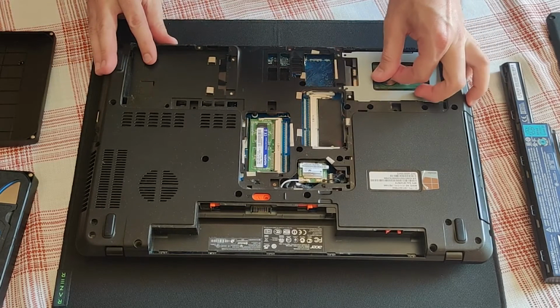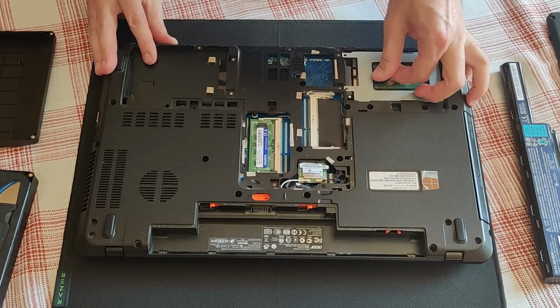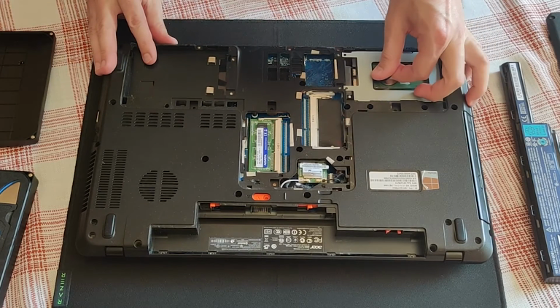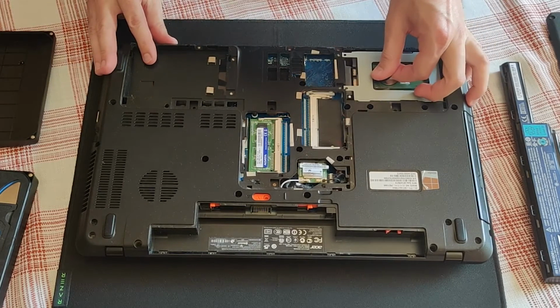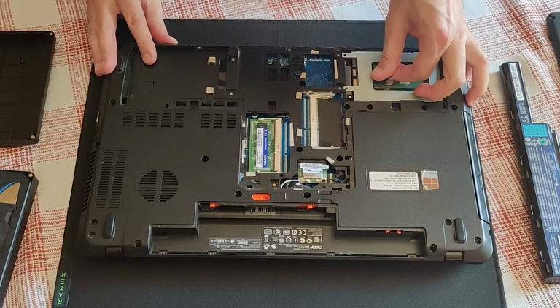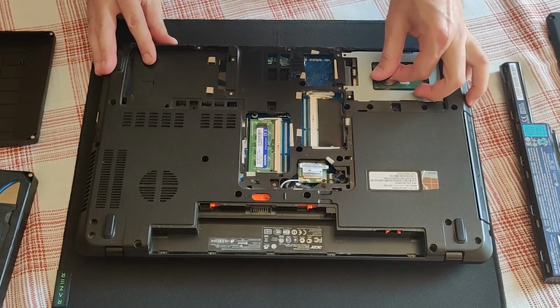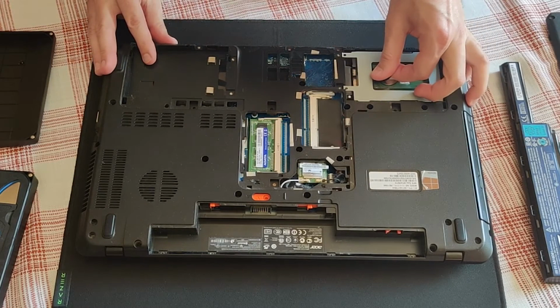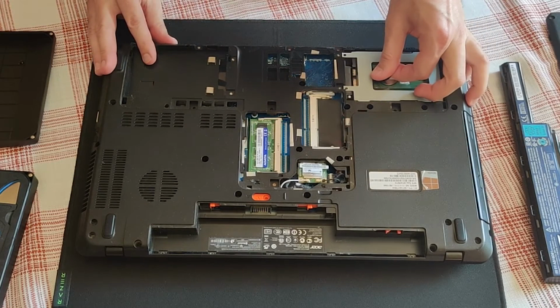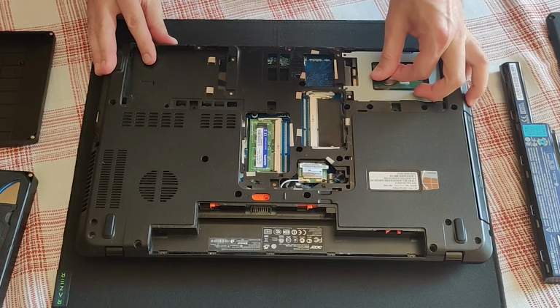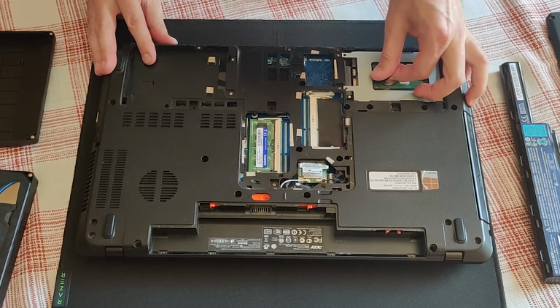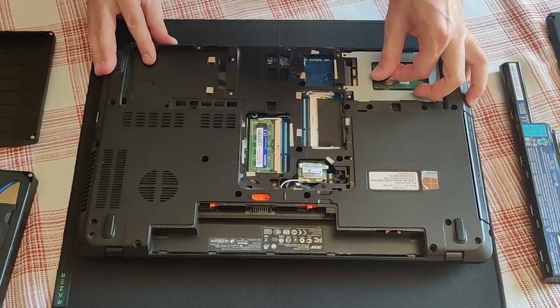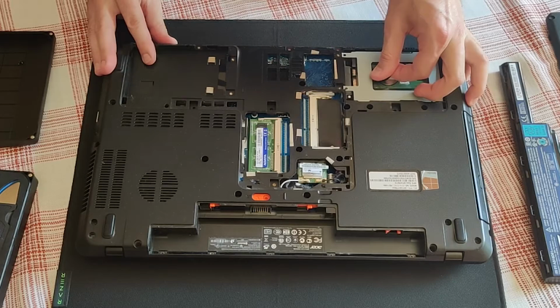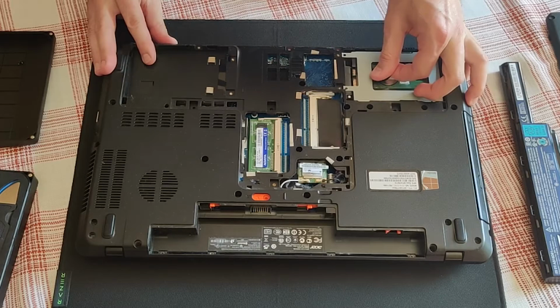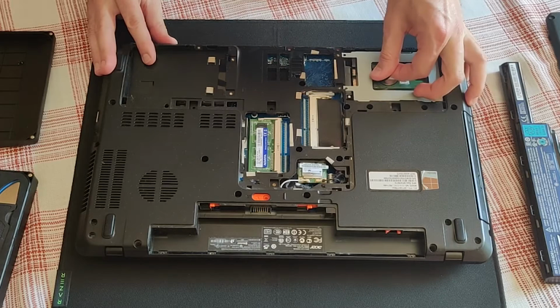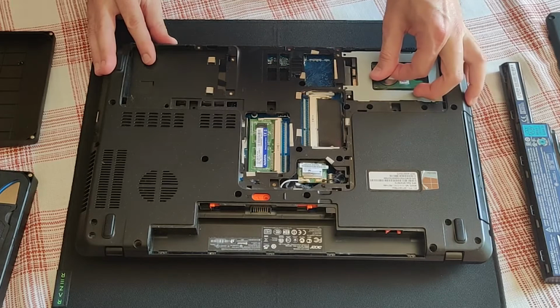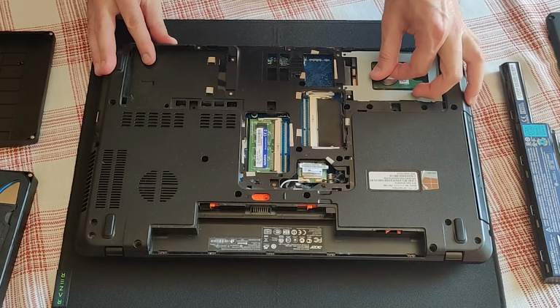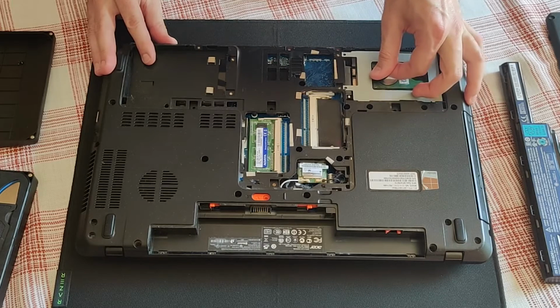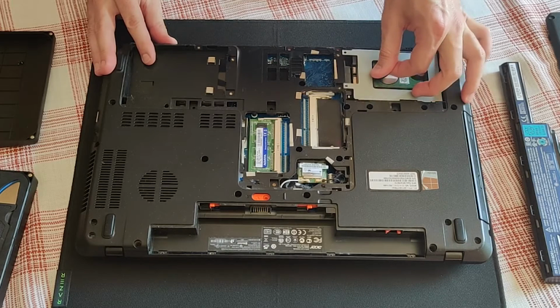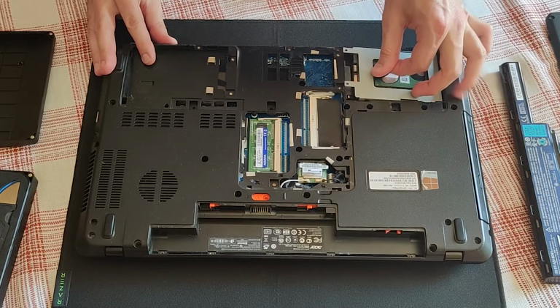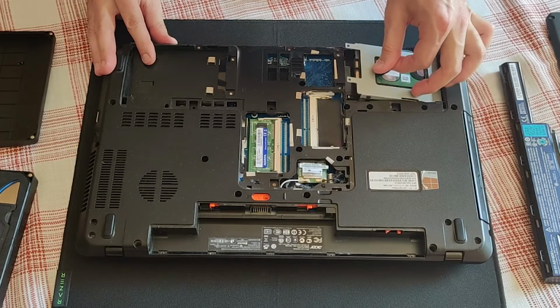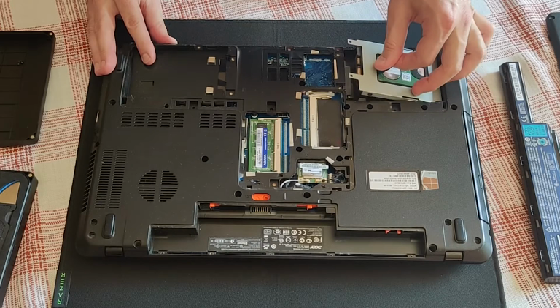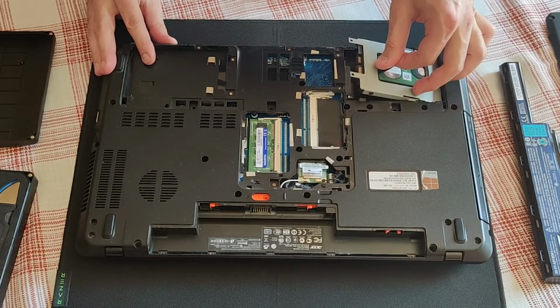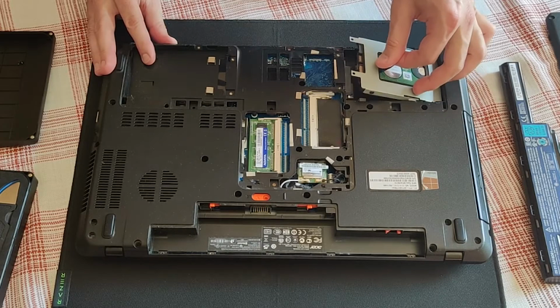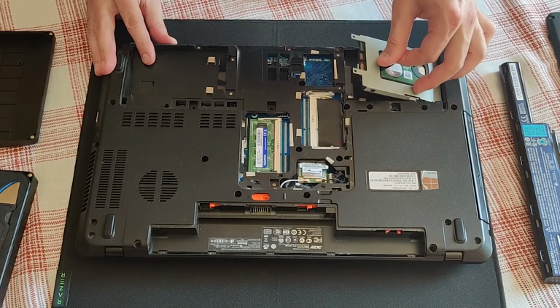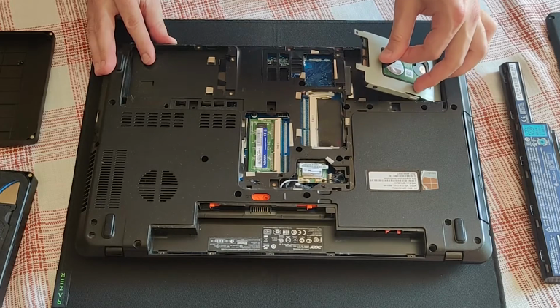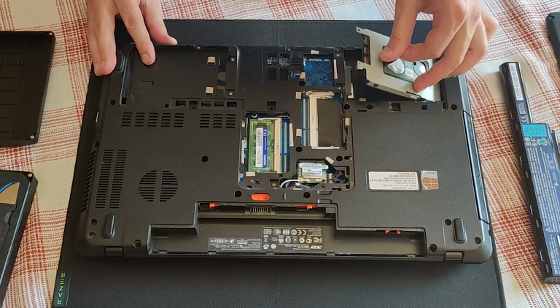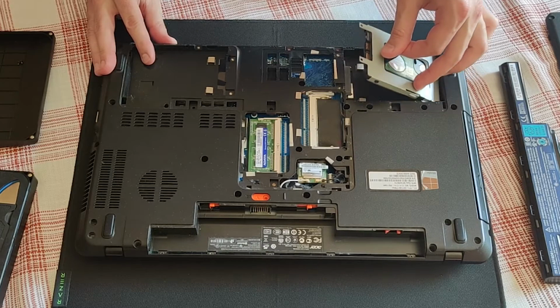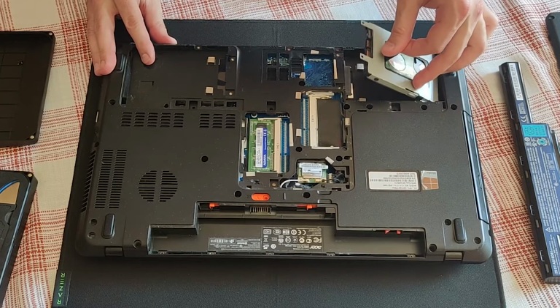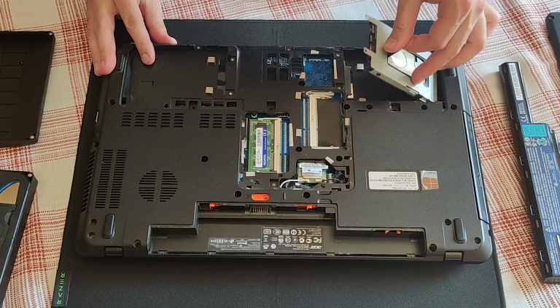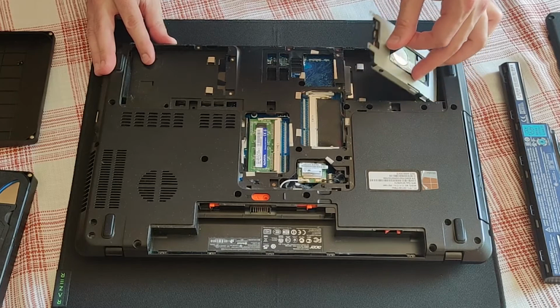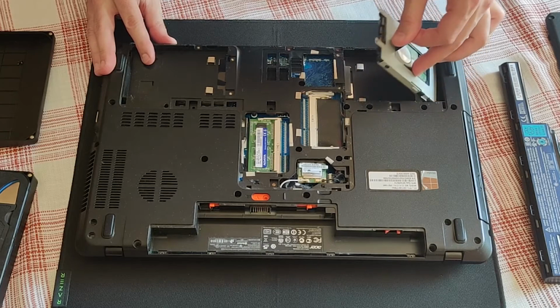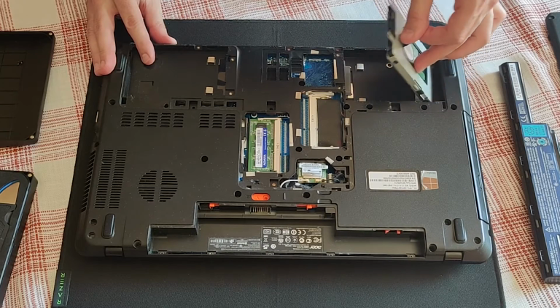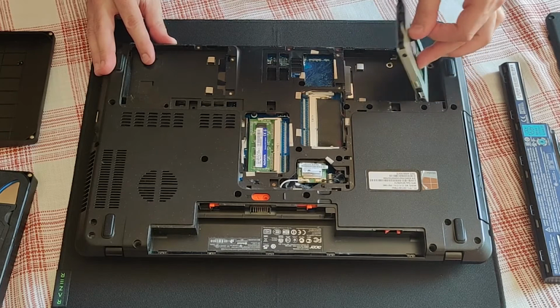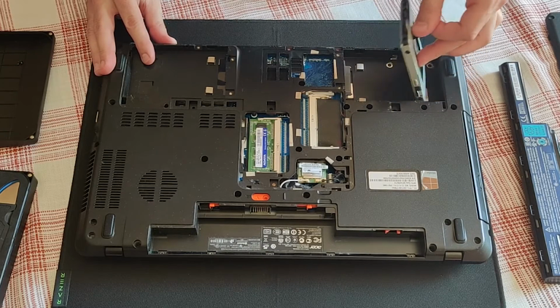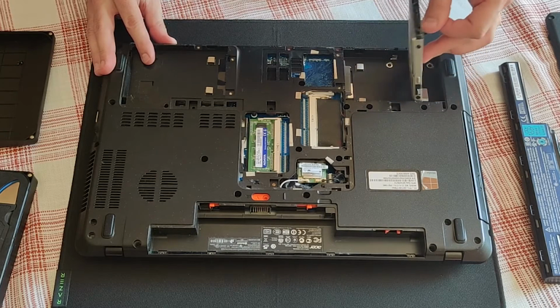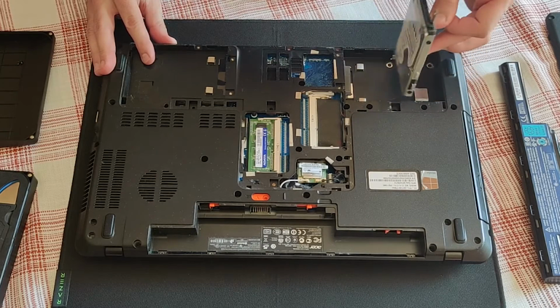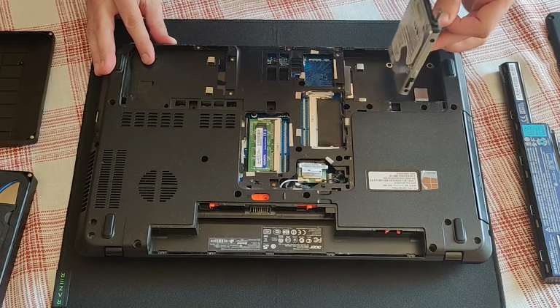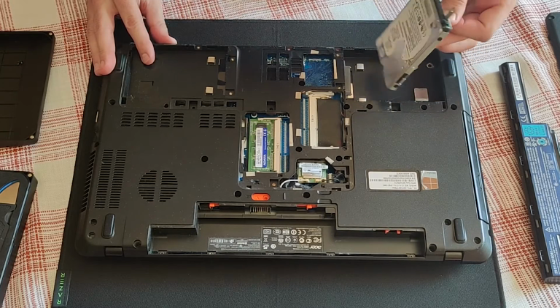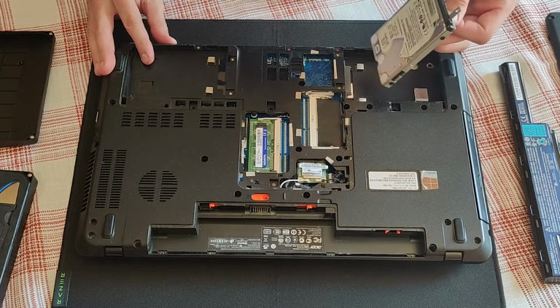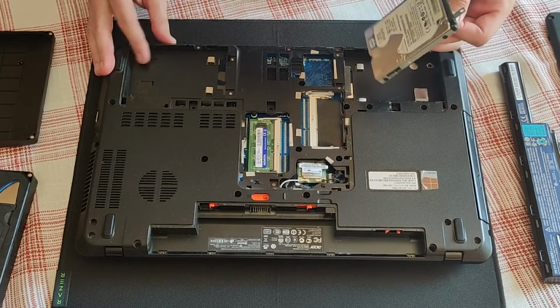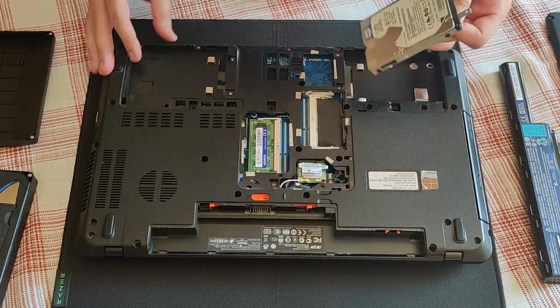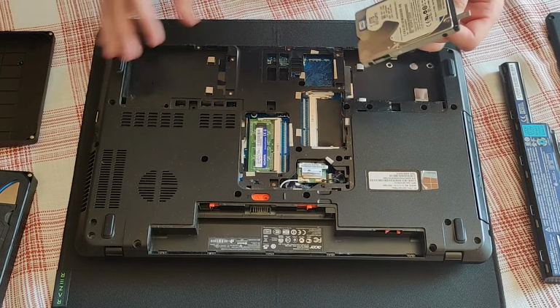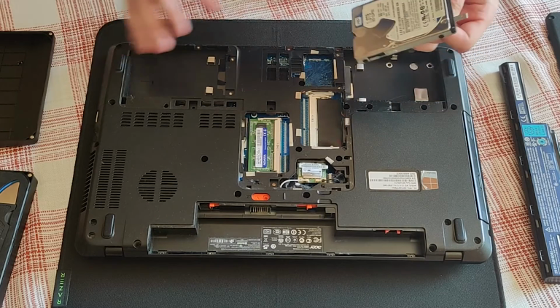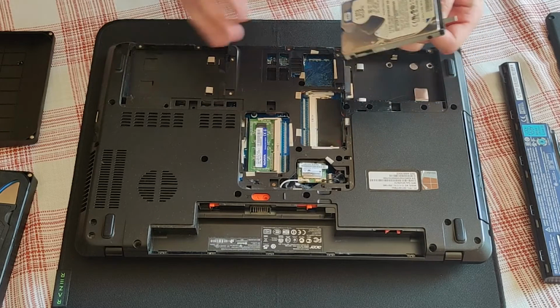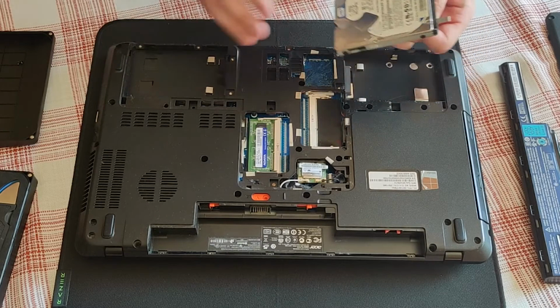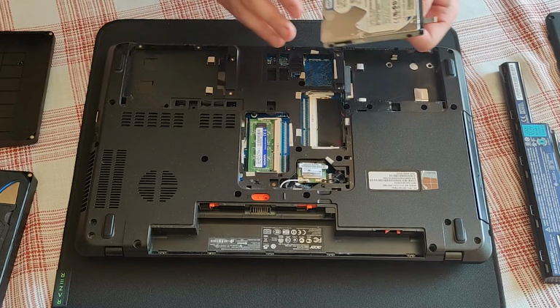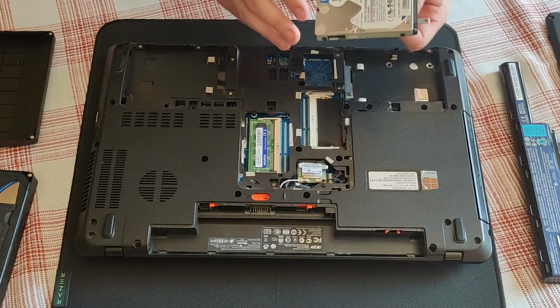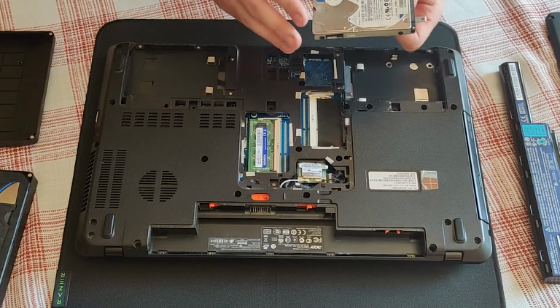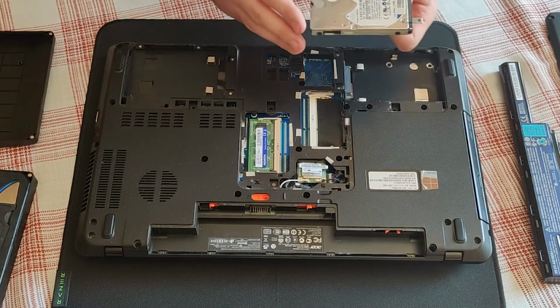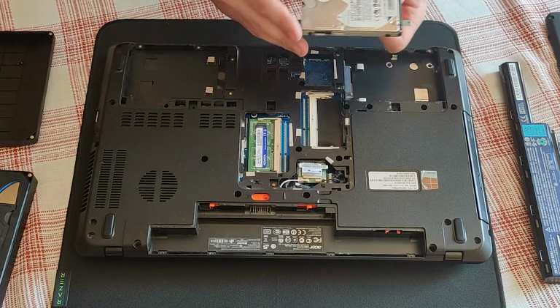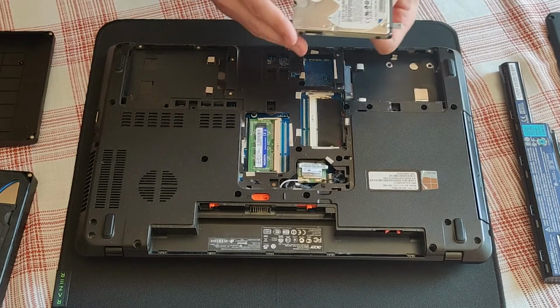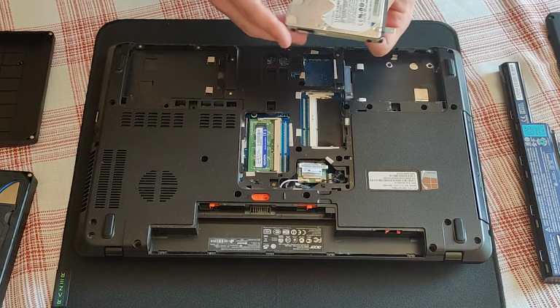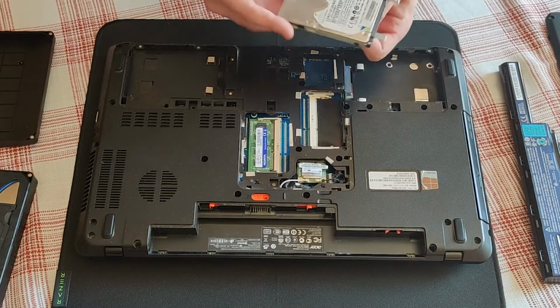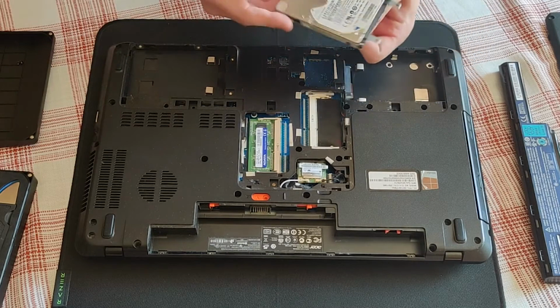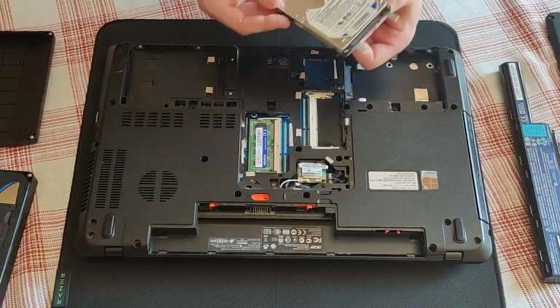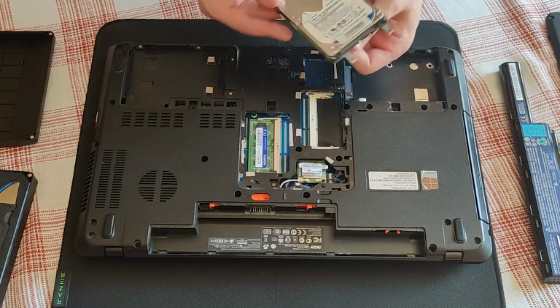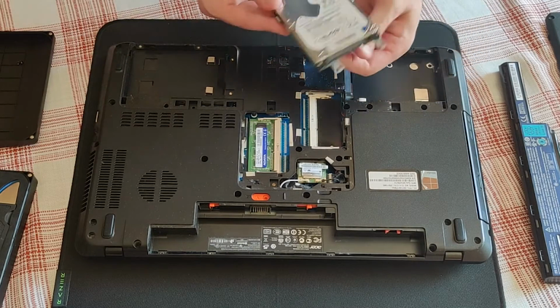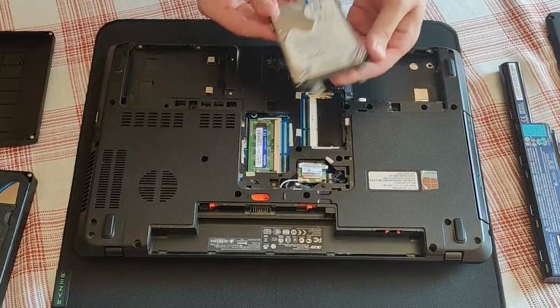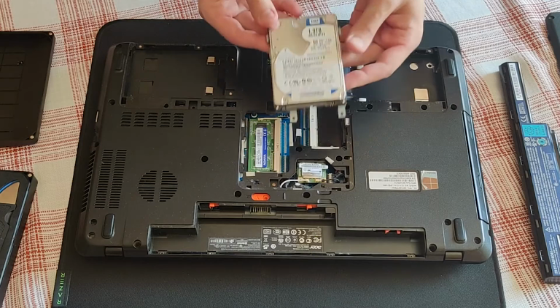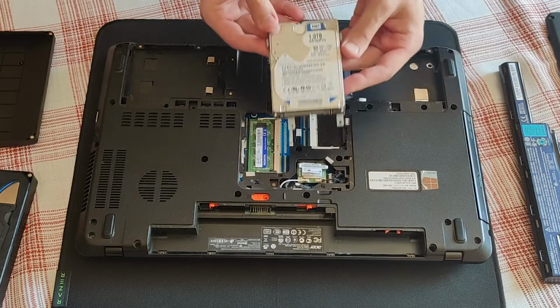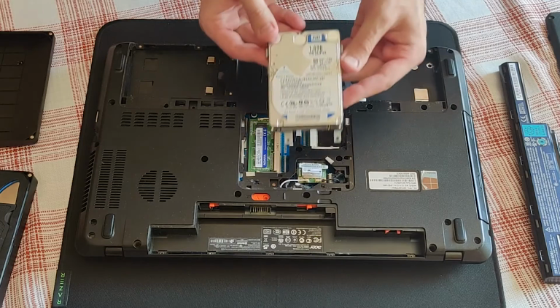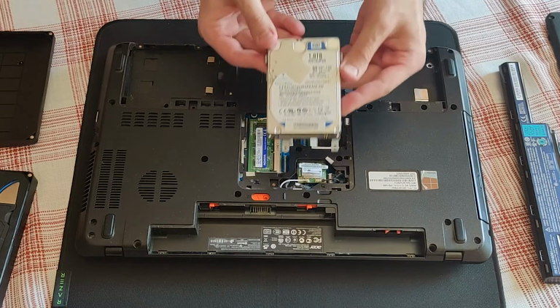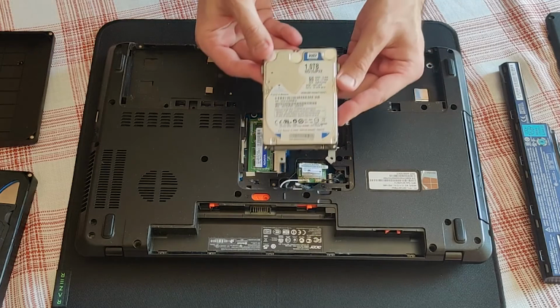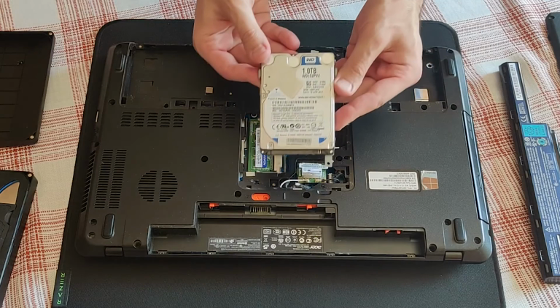Easy does it. And the stock Western Digital mechanical drive is retired.